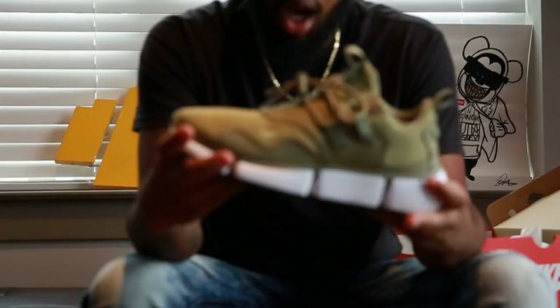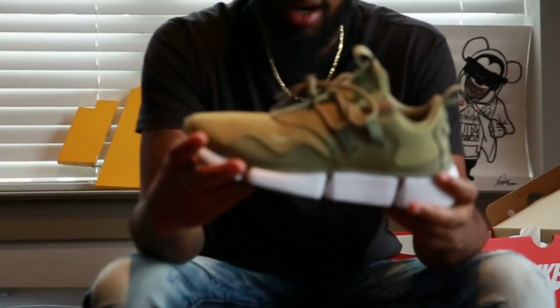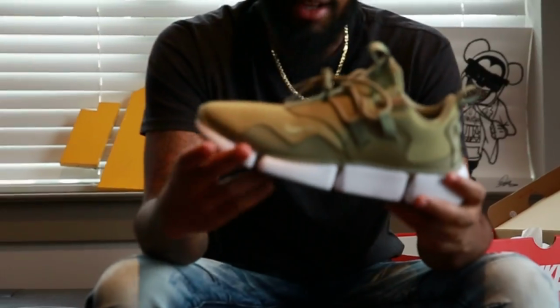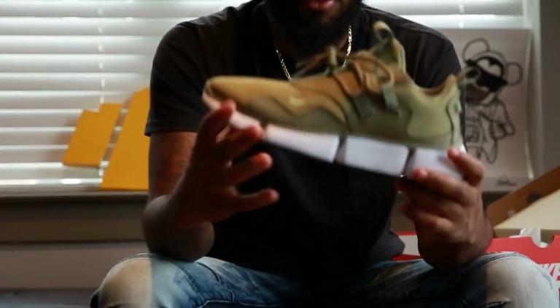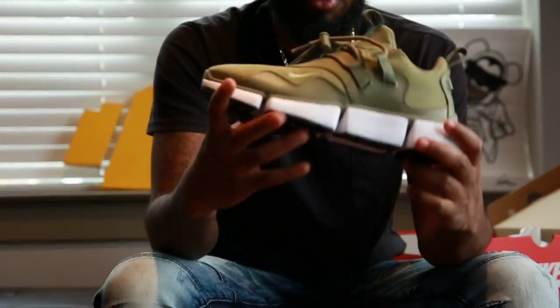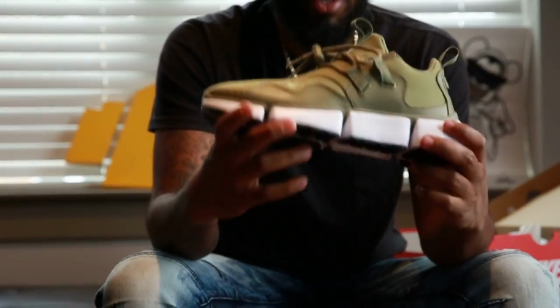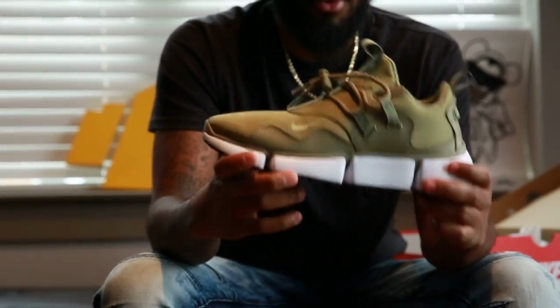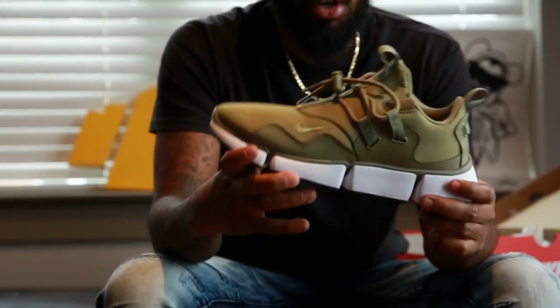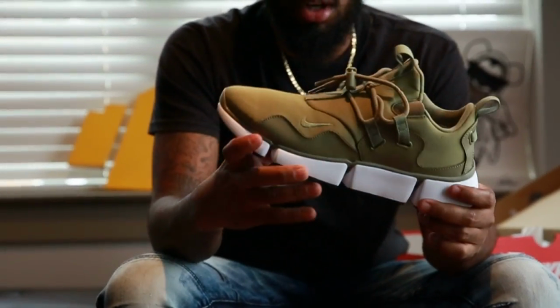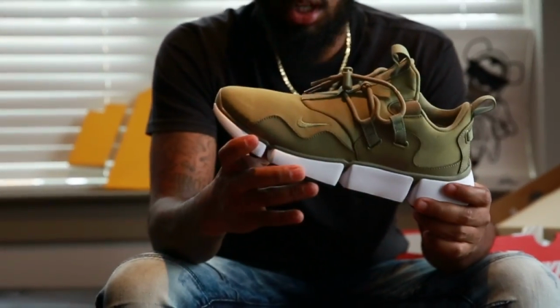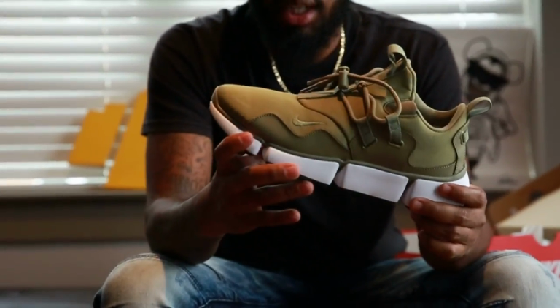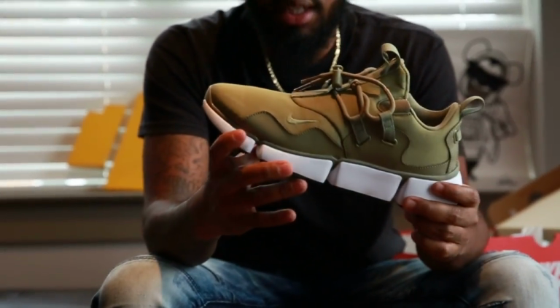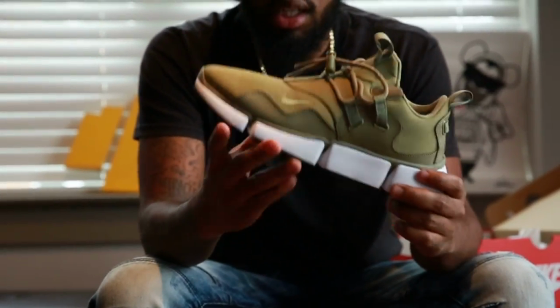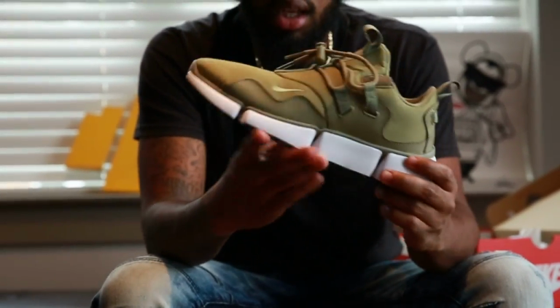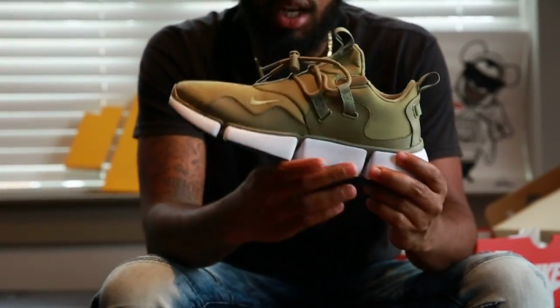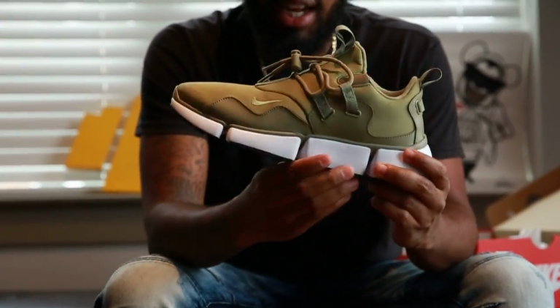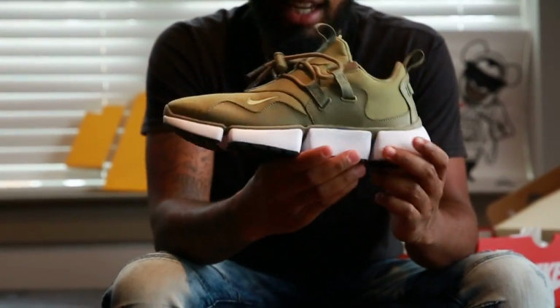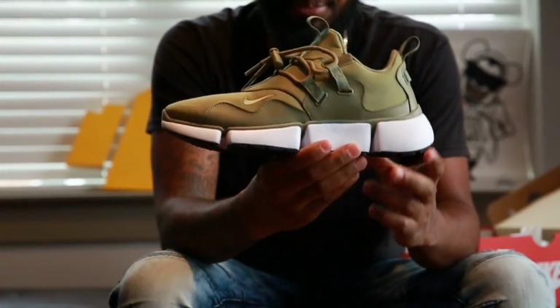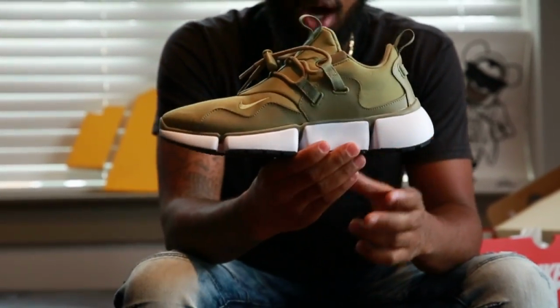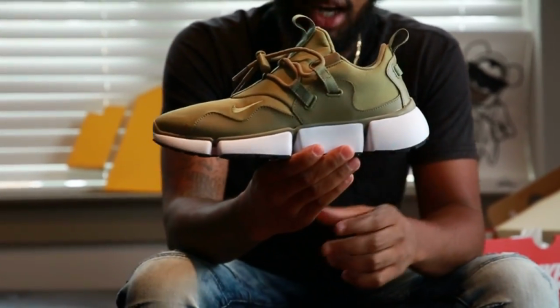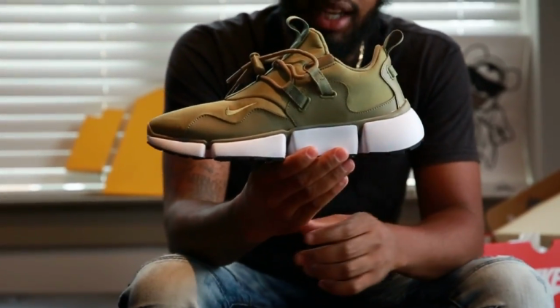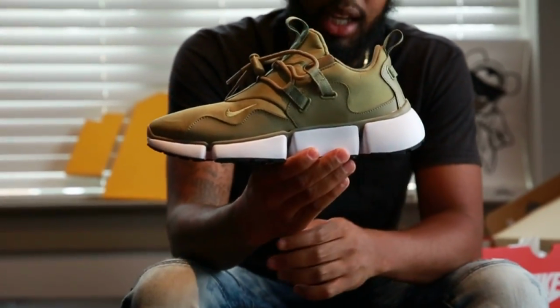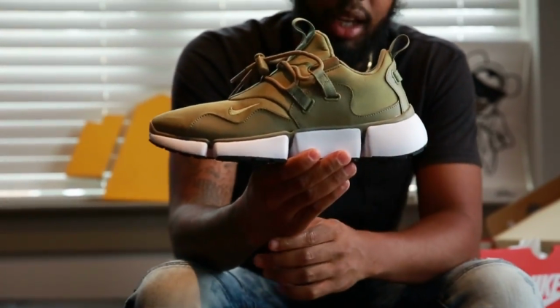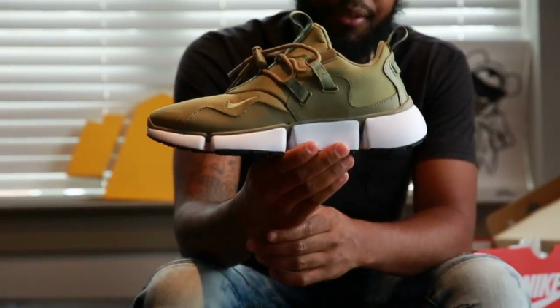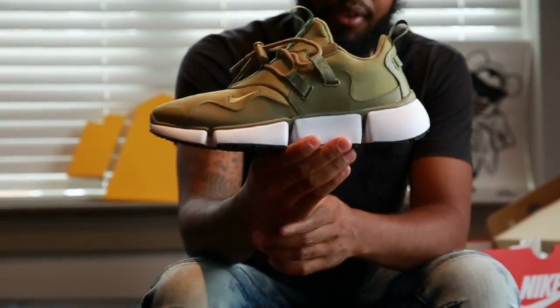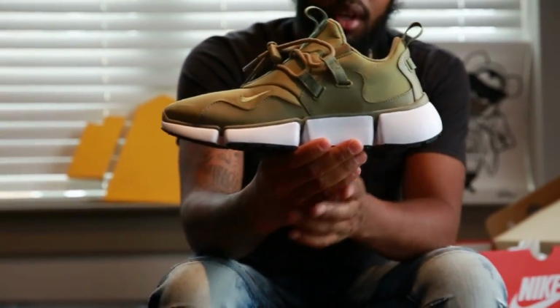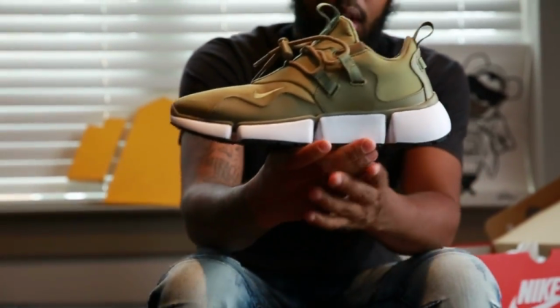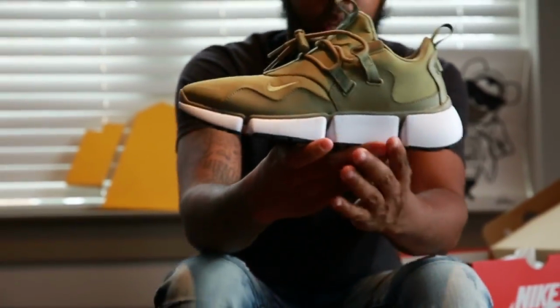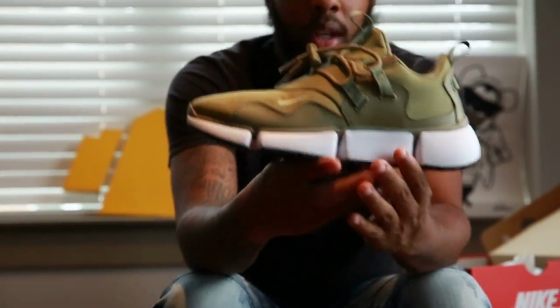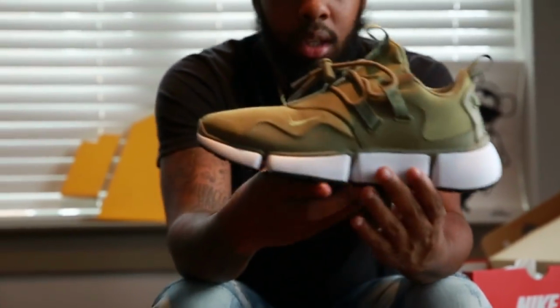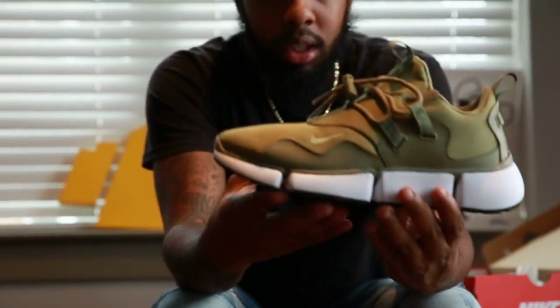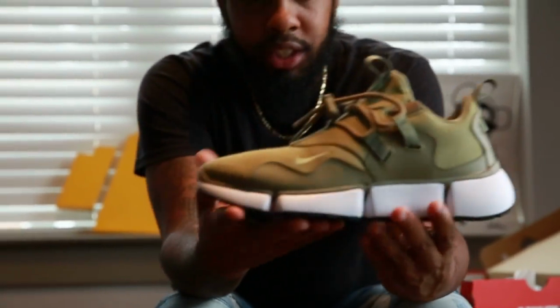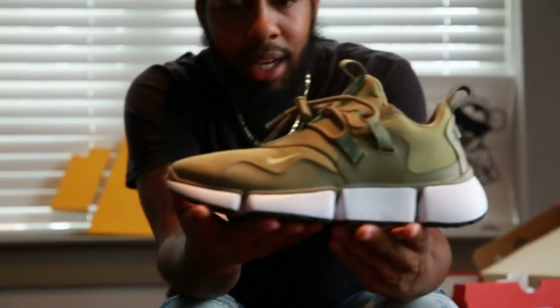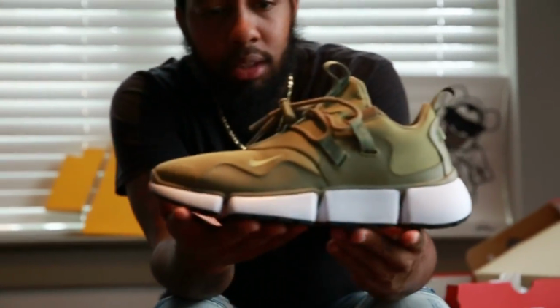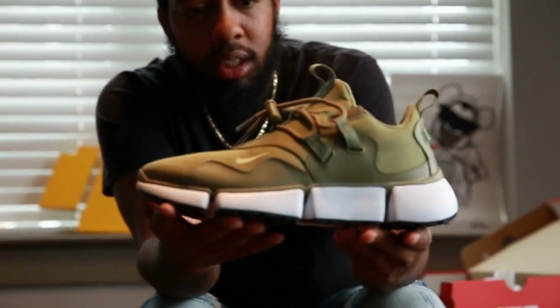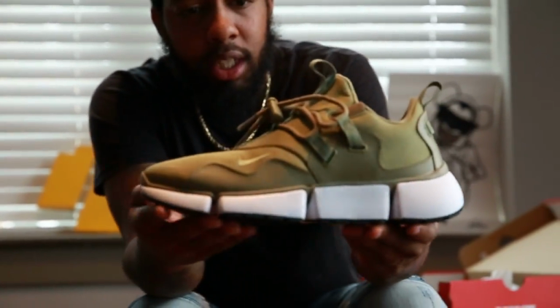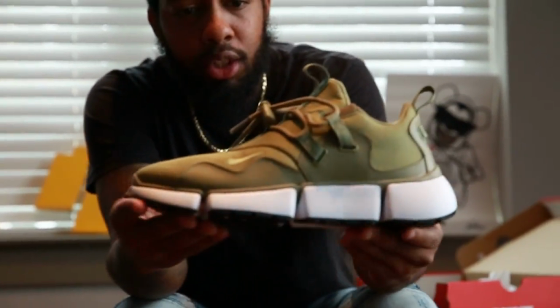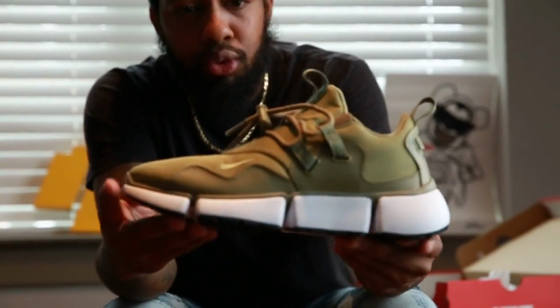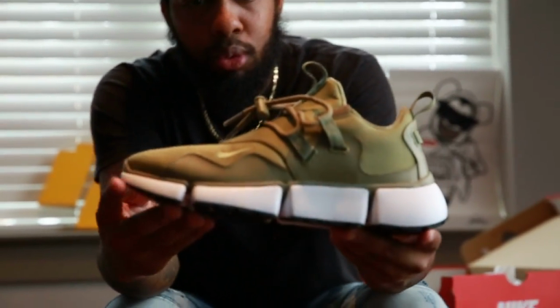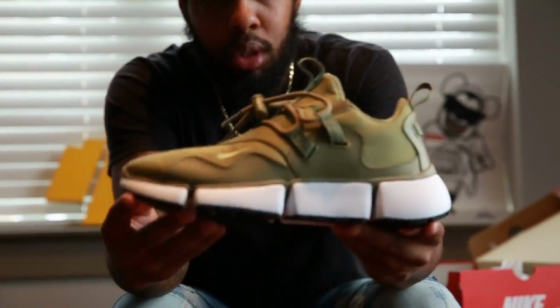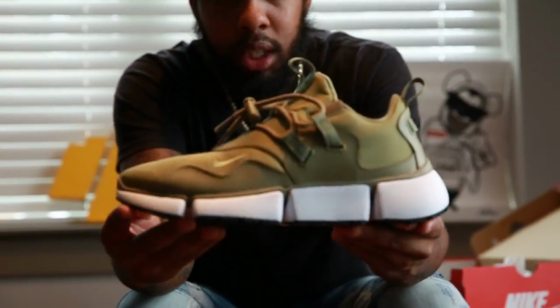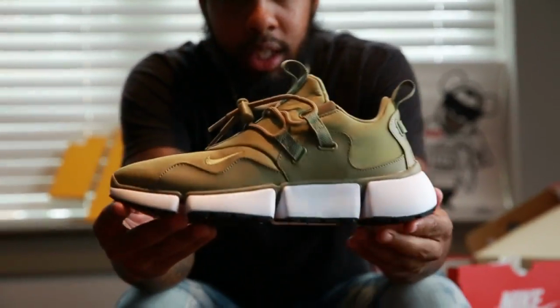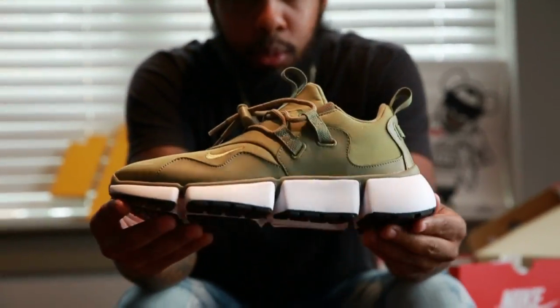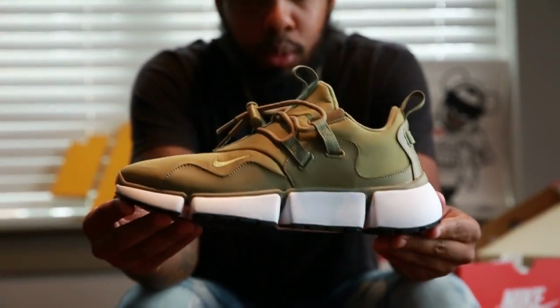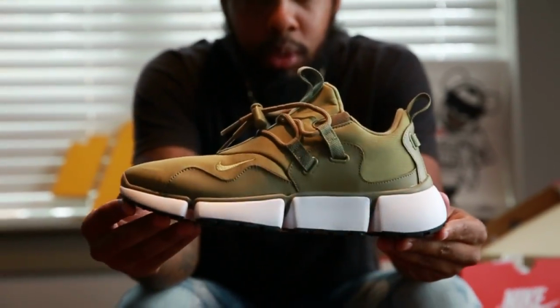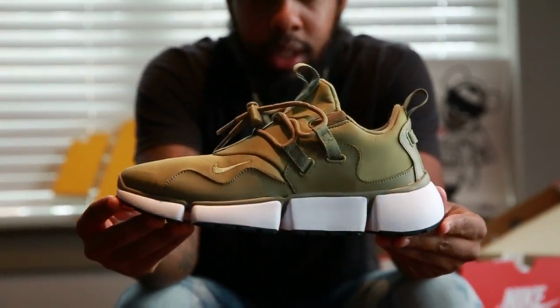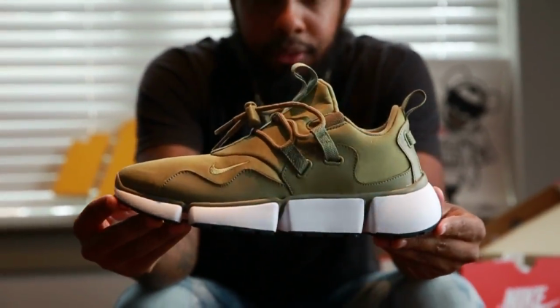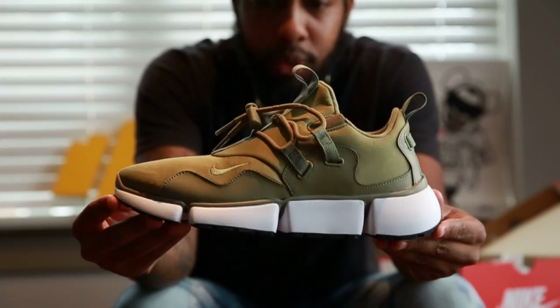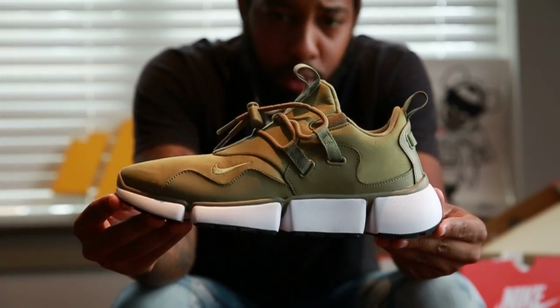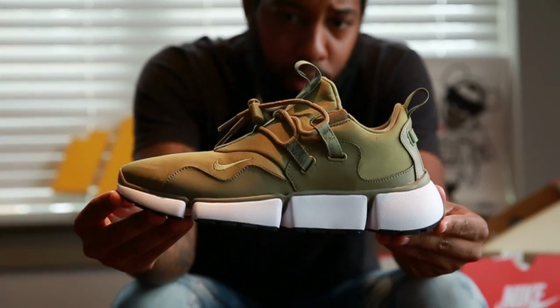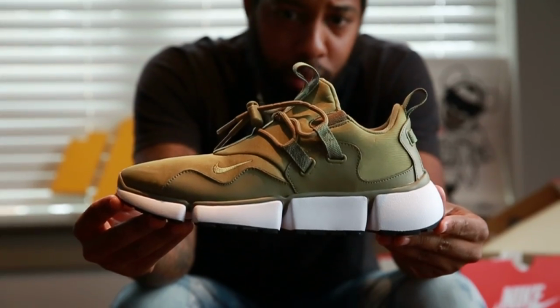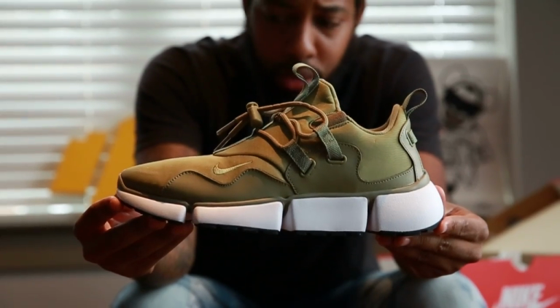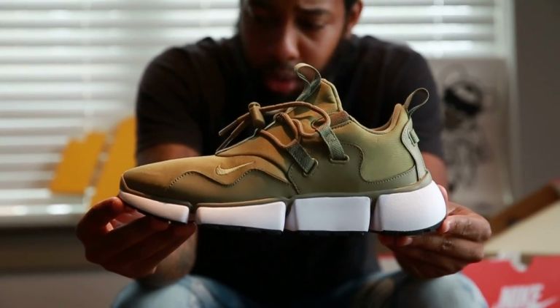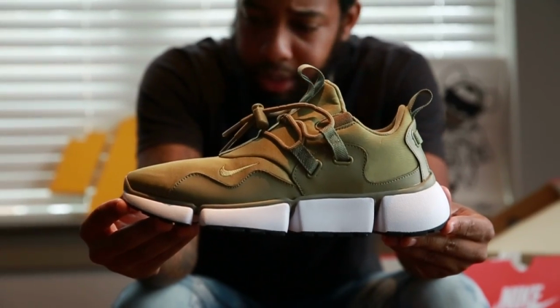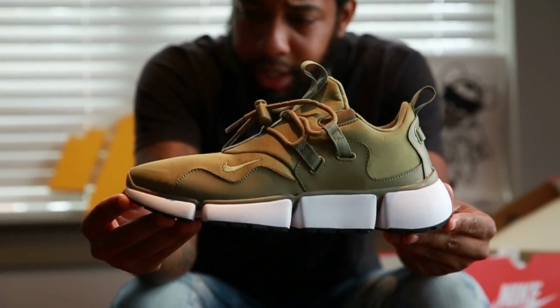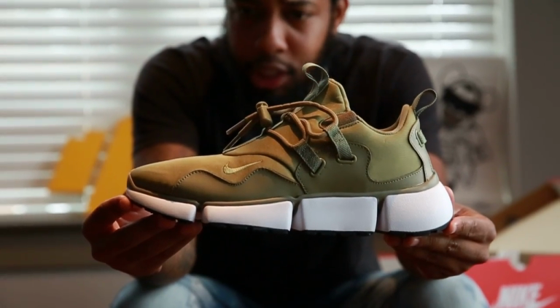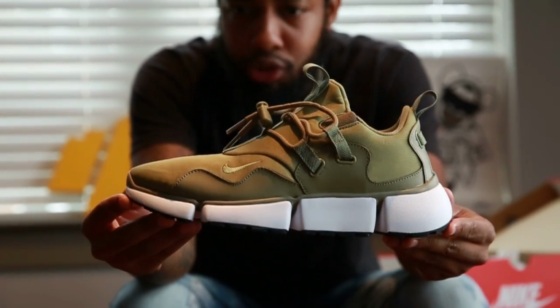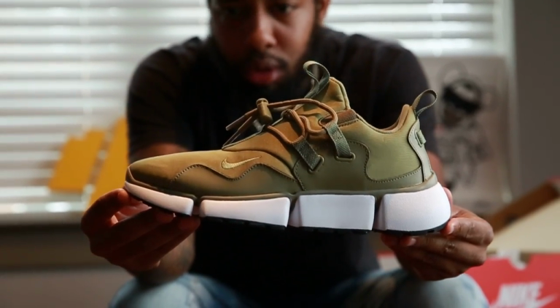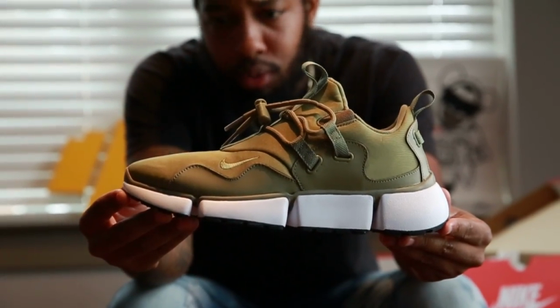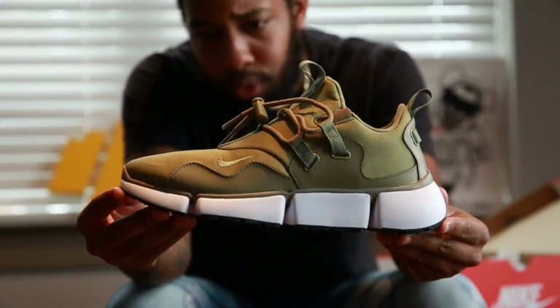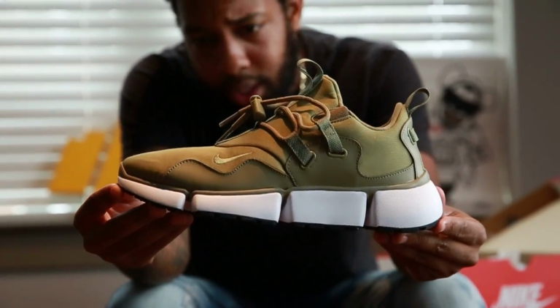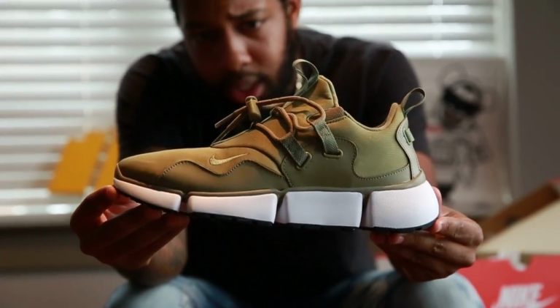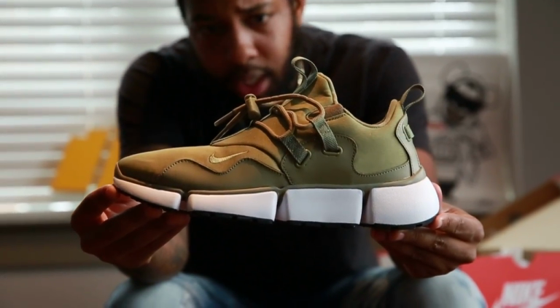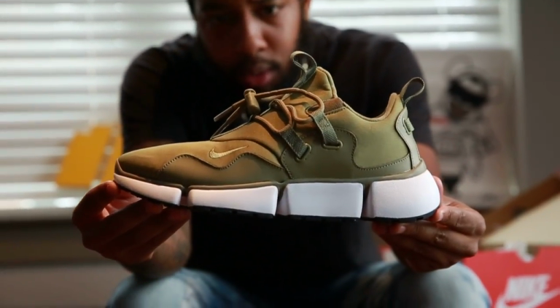Alright, if you've never heard of these, these are the Nike Pocket Knife. Shout out to St. Drew — he won't give you the intro right now.